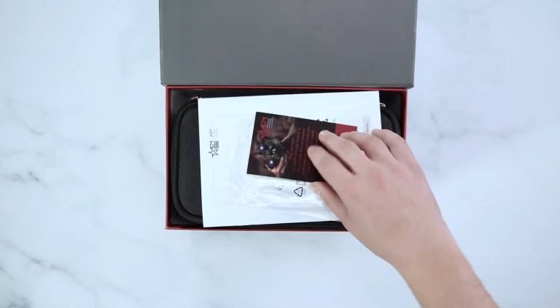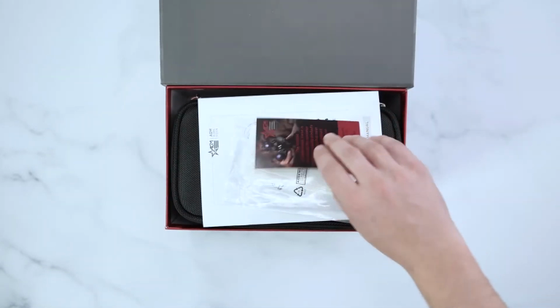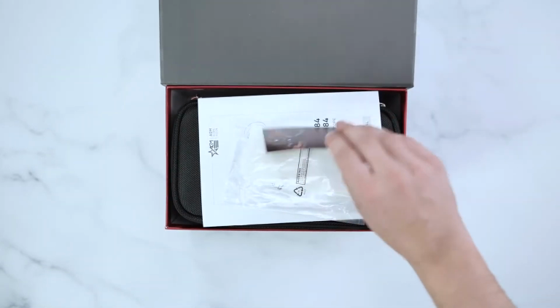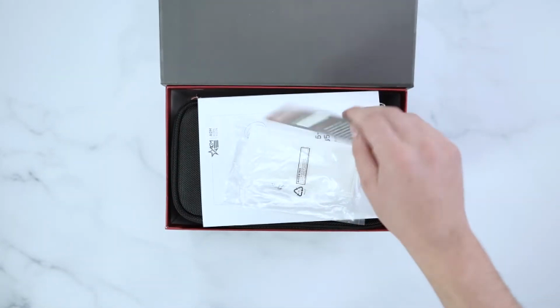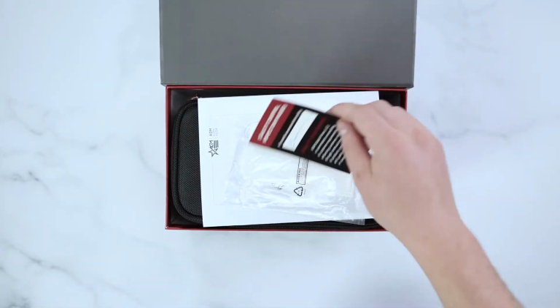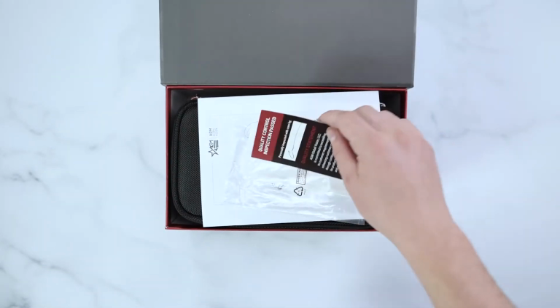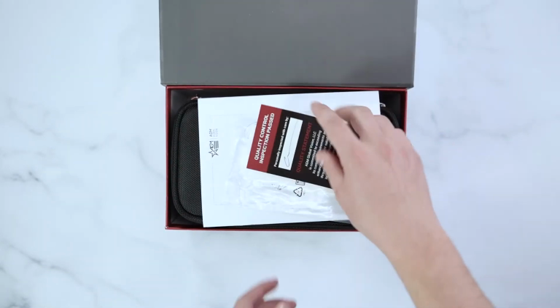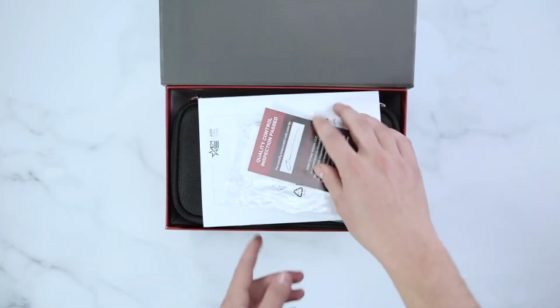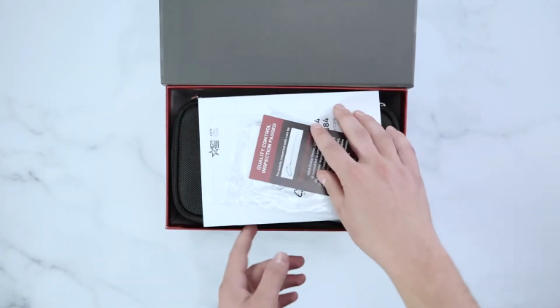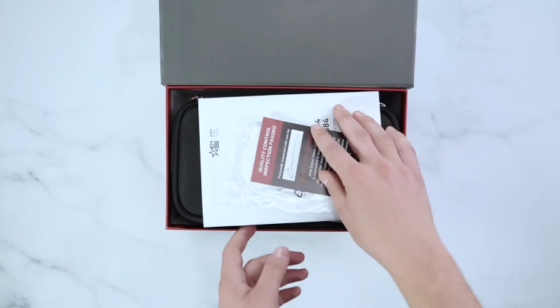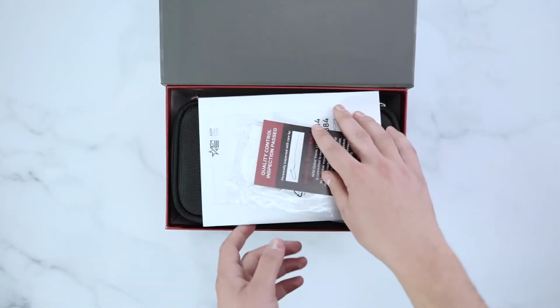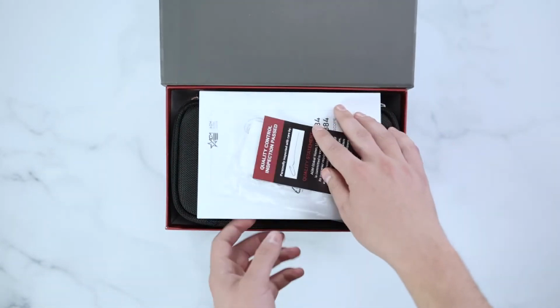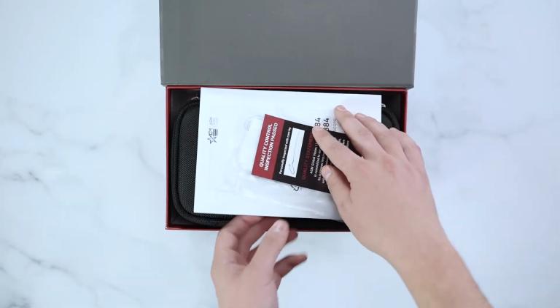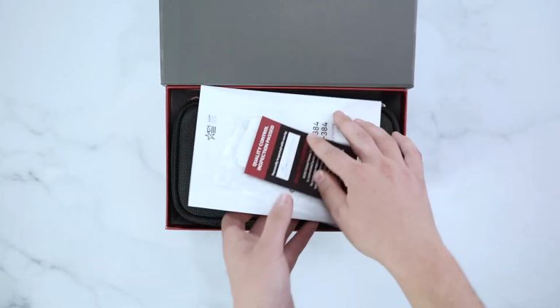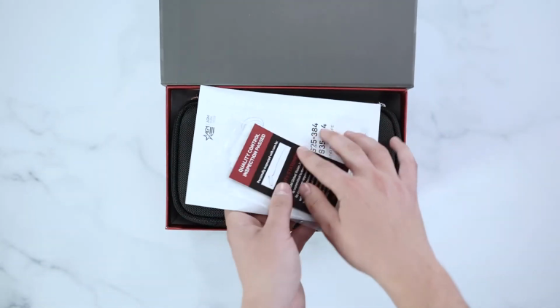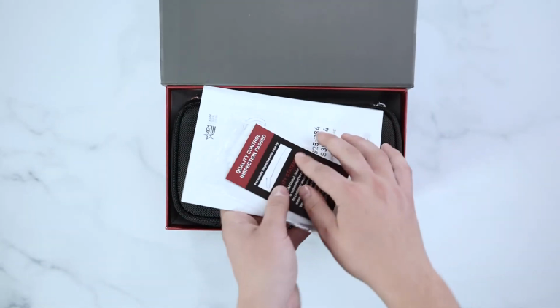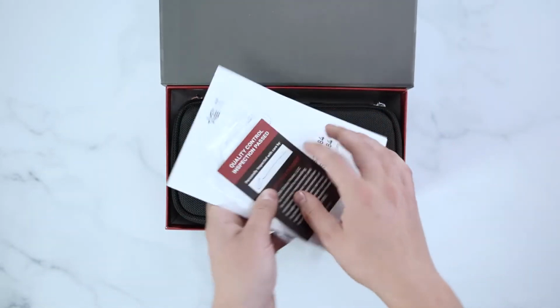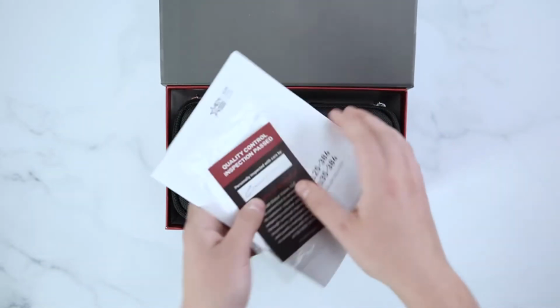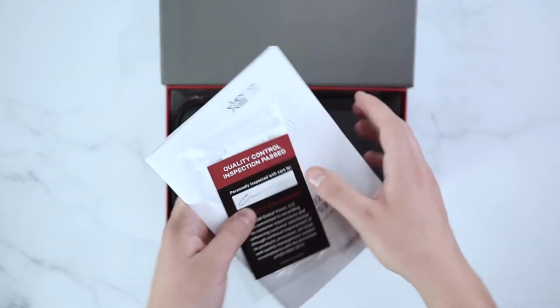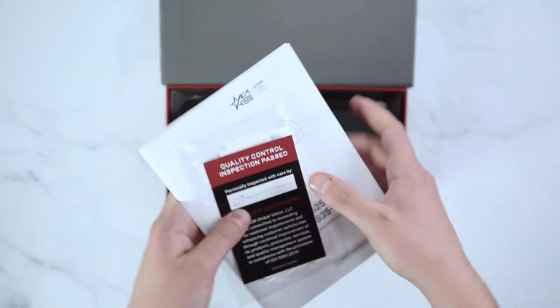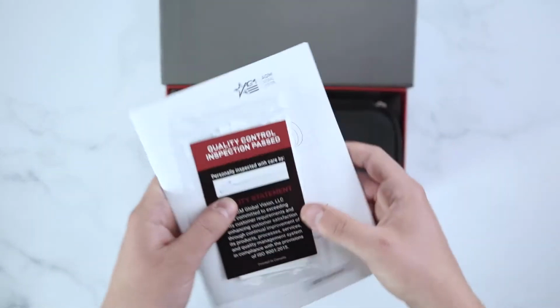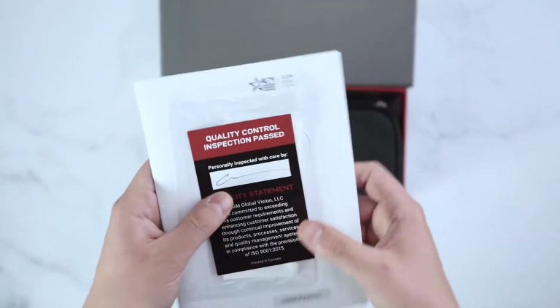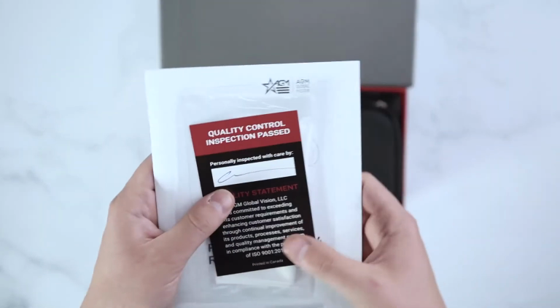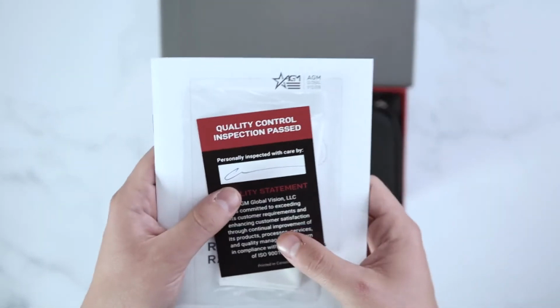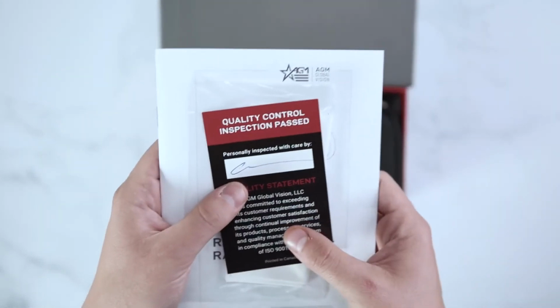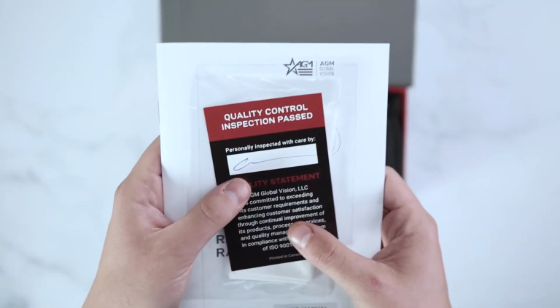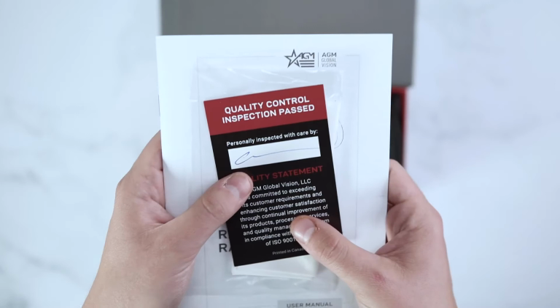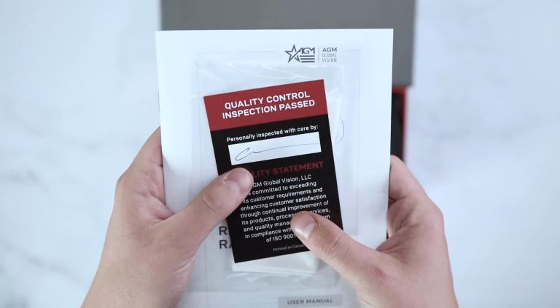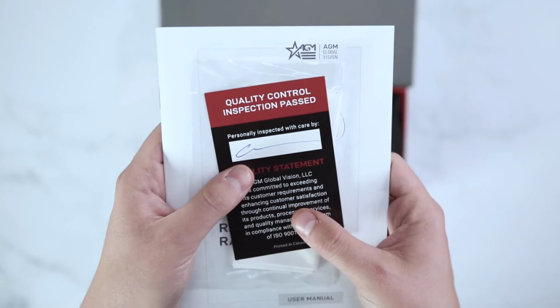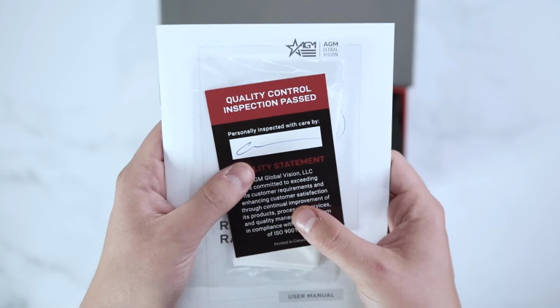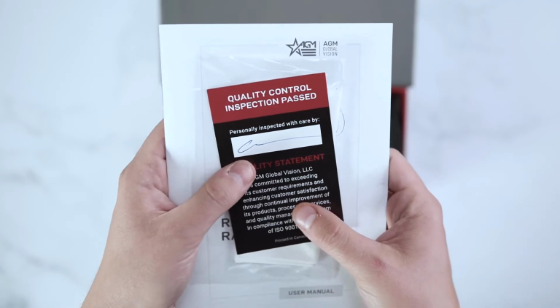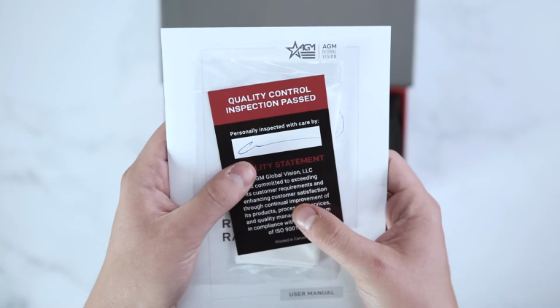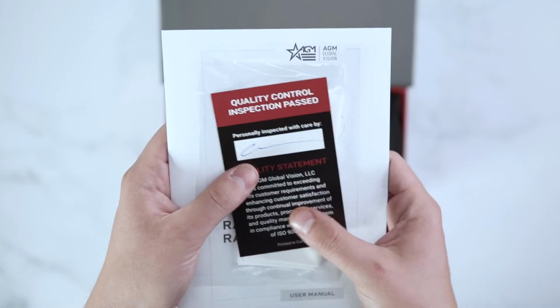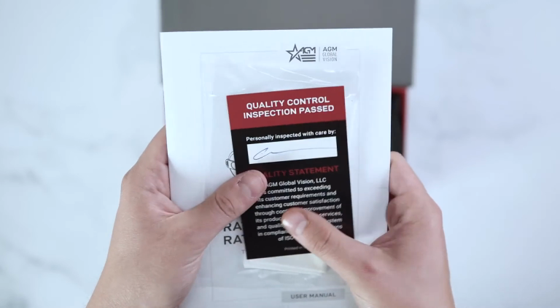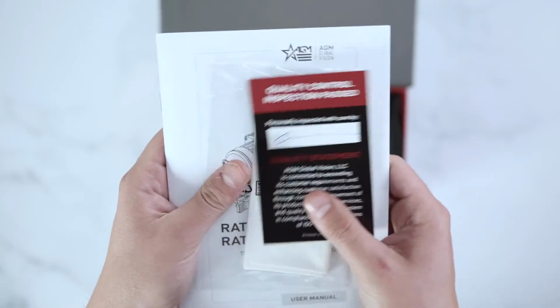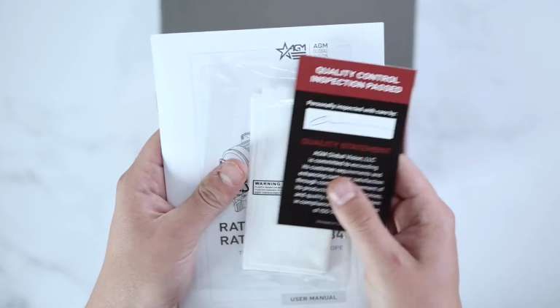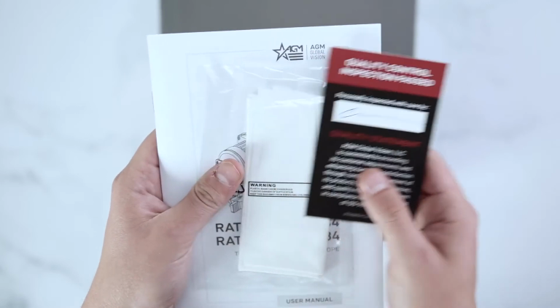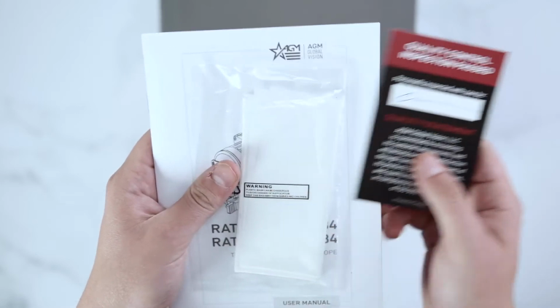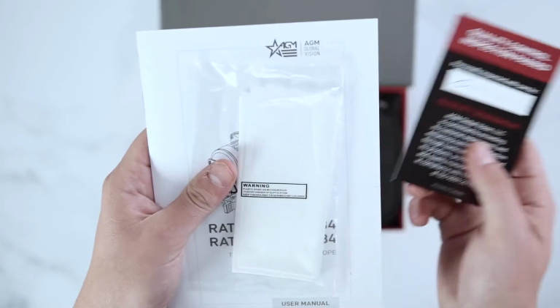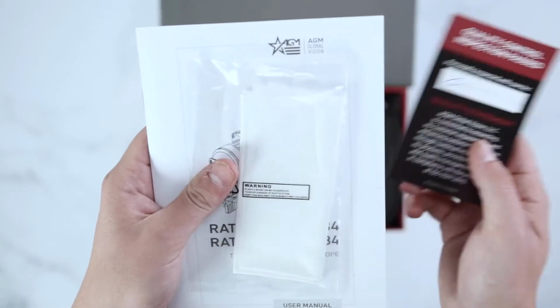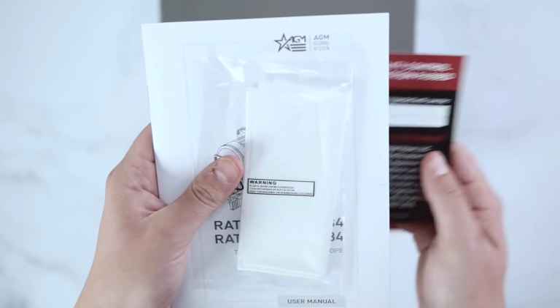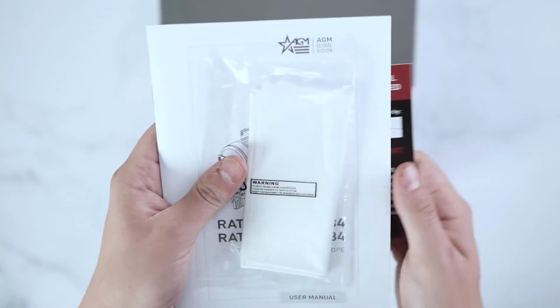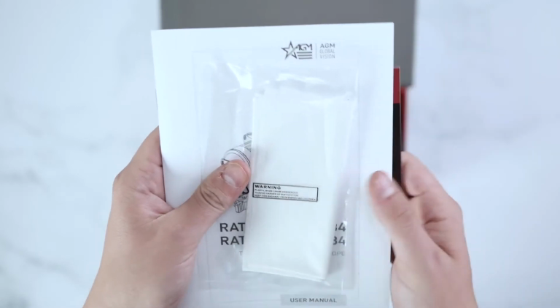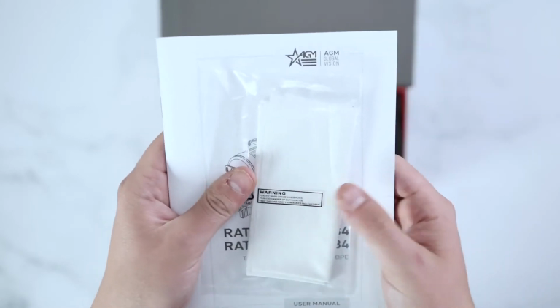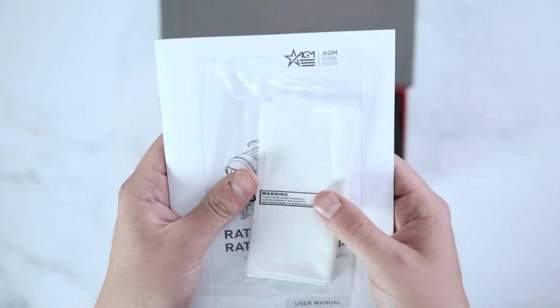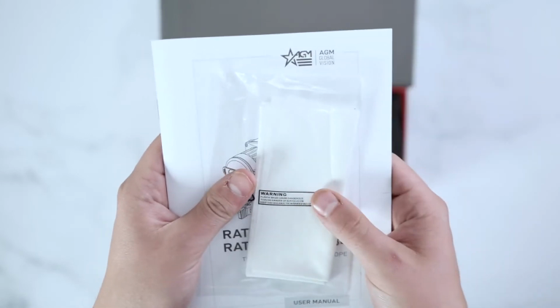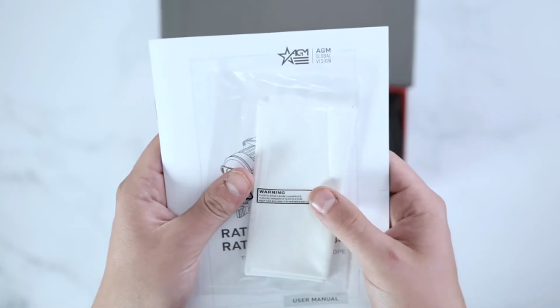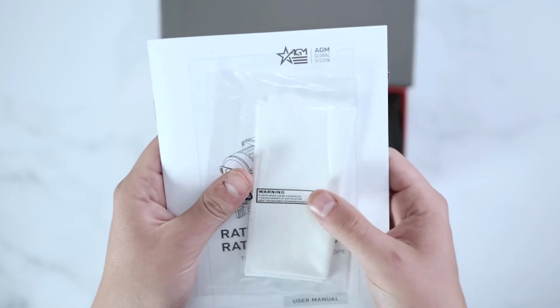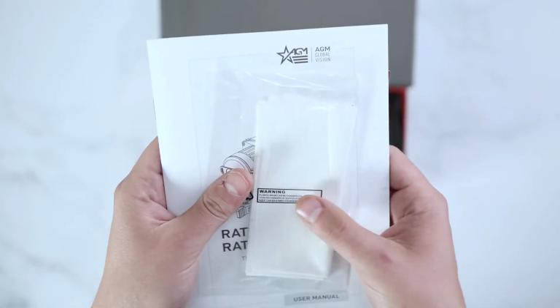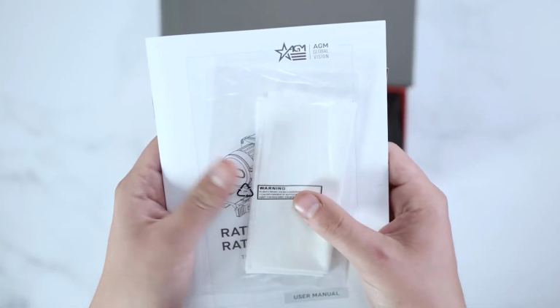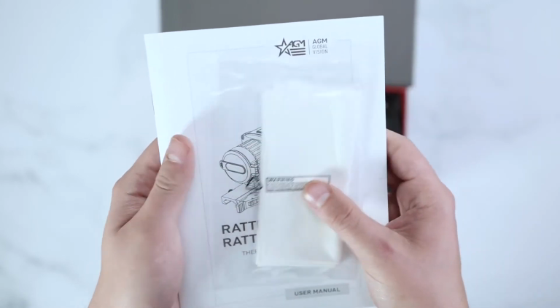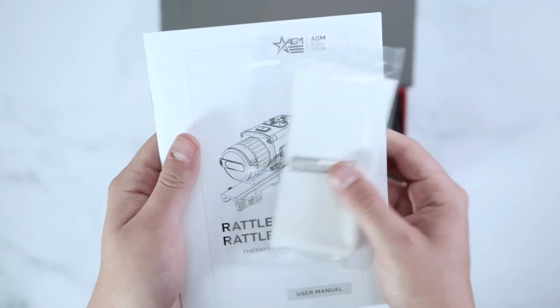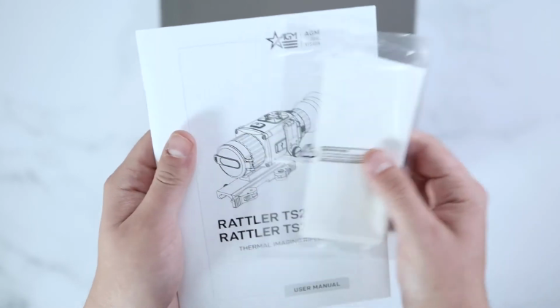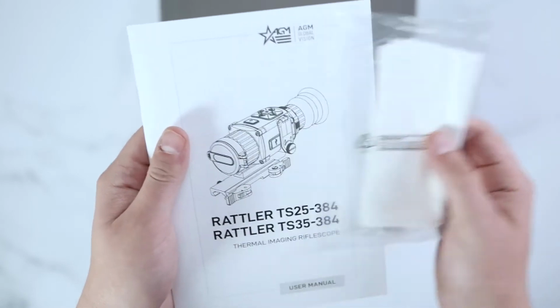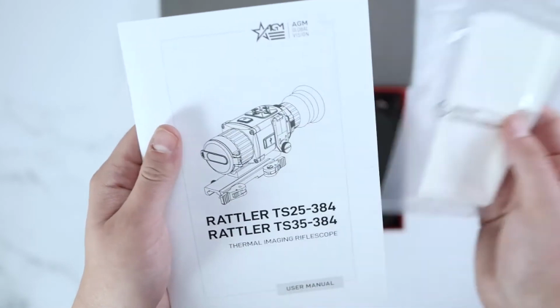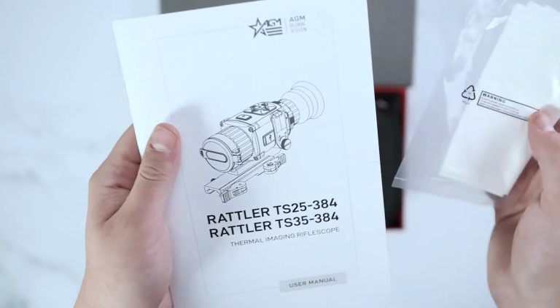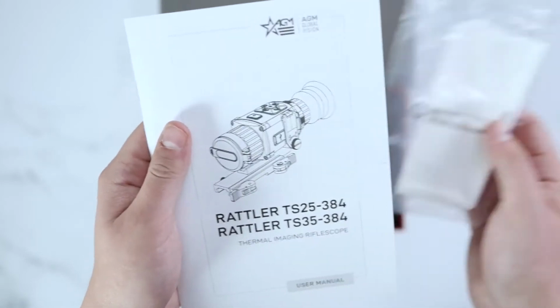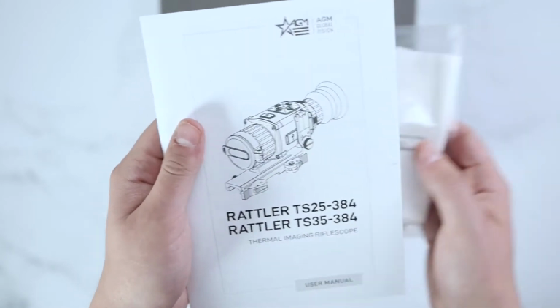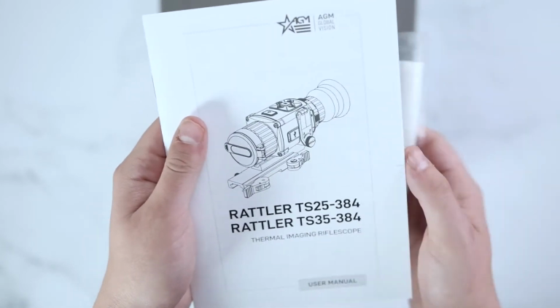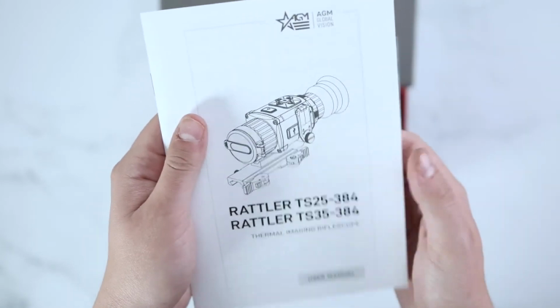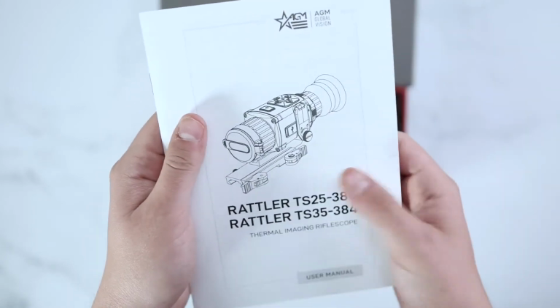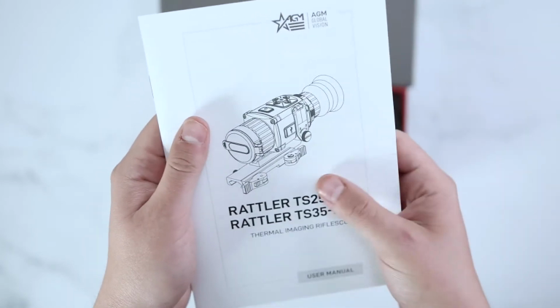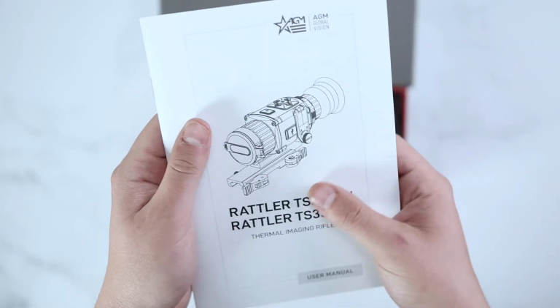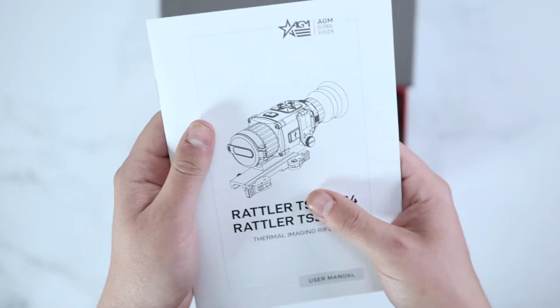Upon opening the box, you'll find an AGM Quality Control Card, AGM Lens Cloth, as well as a manual.